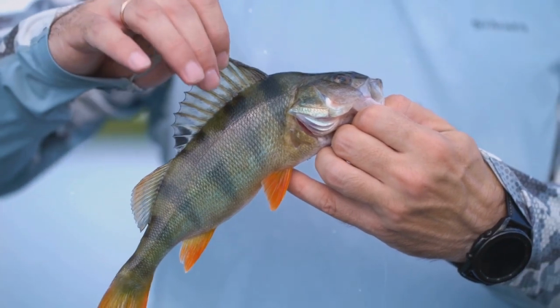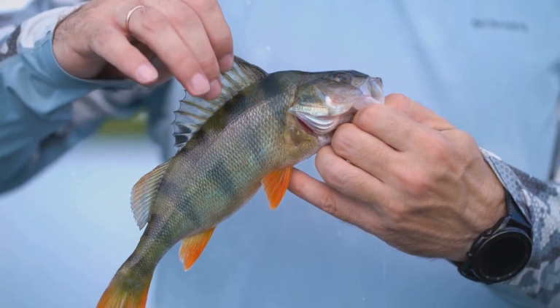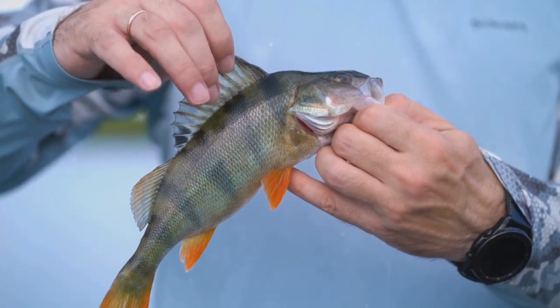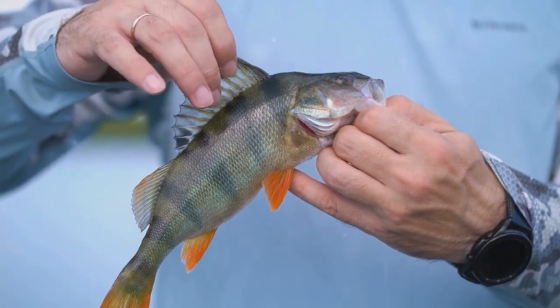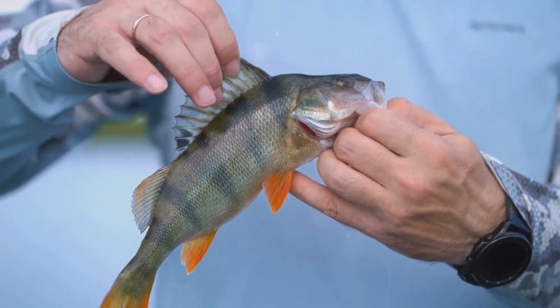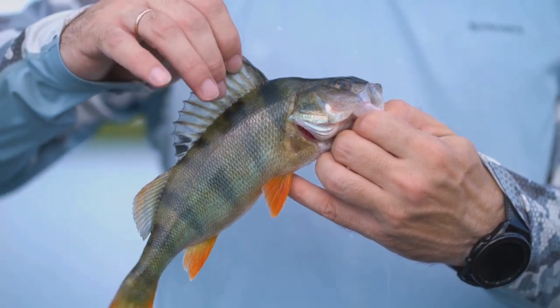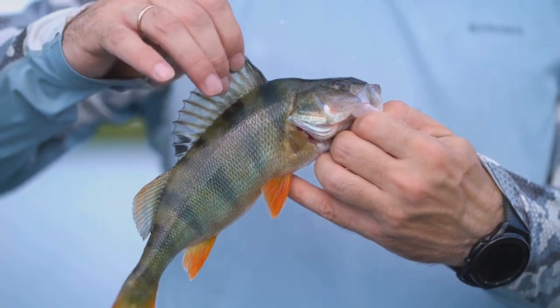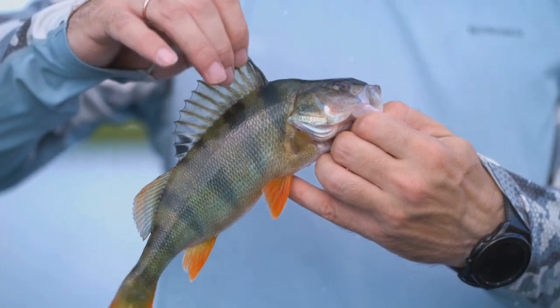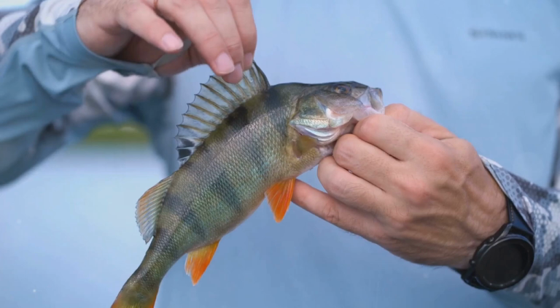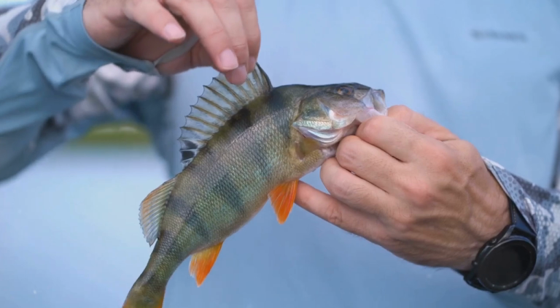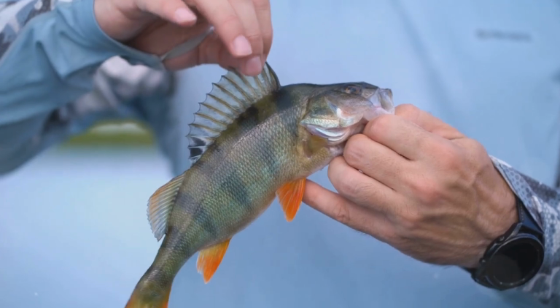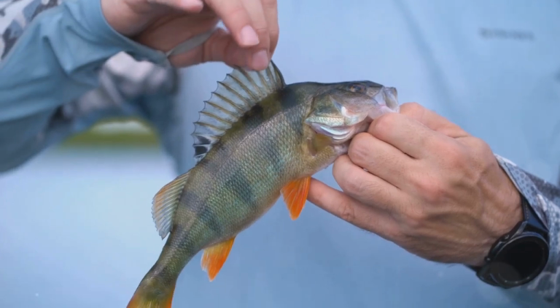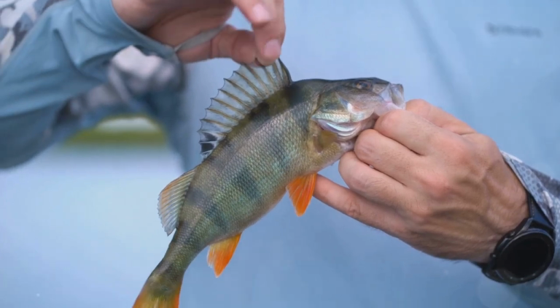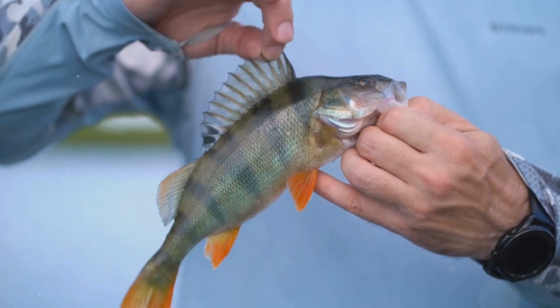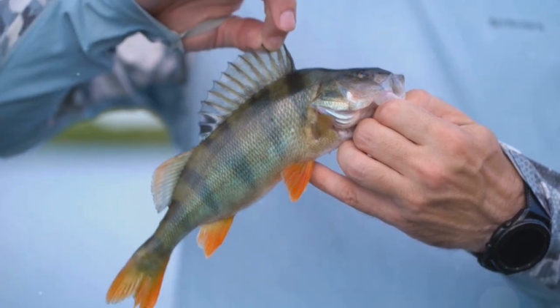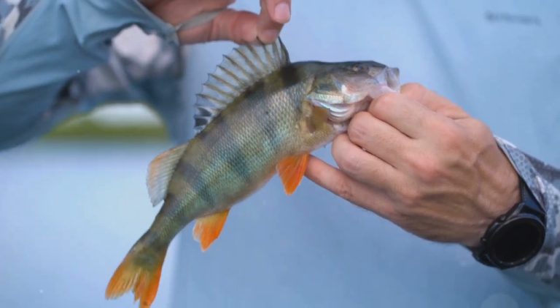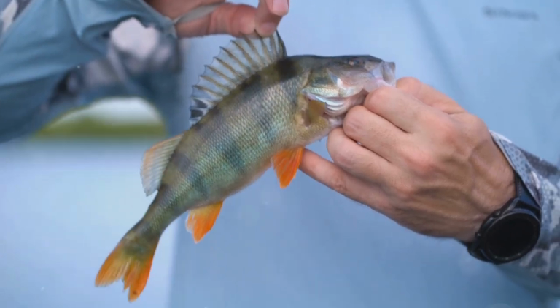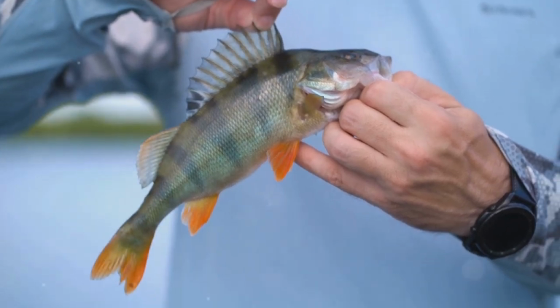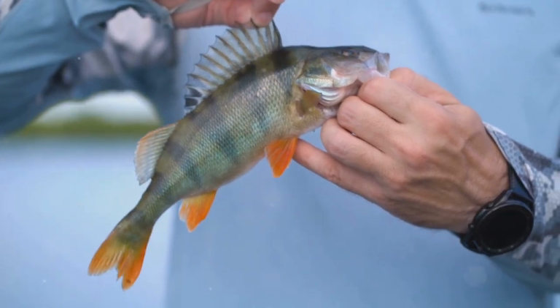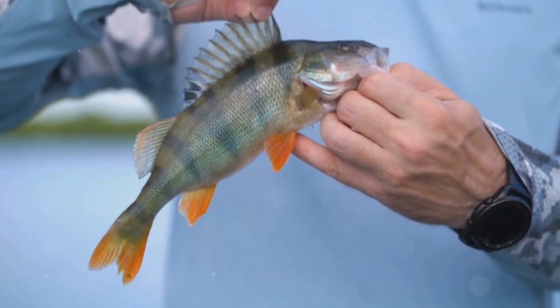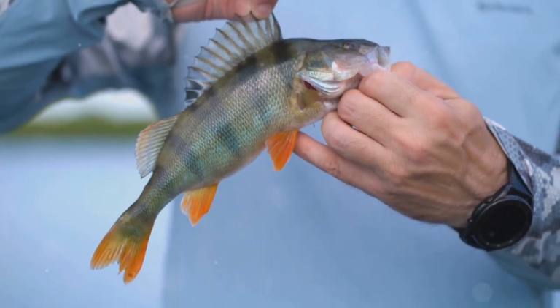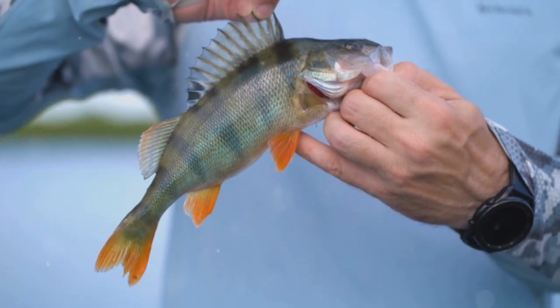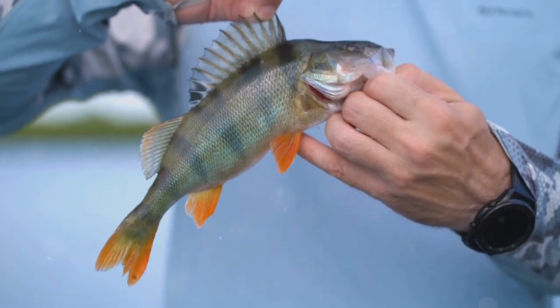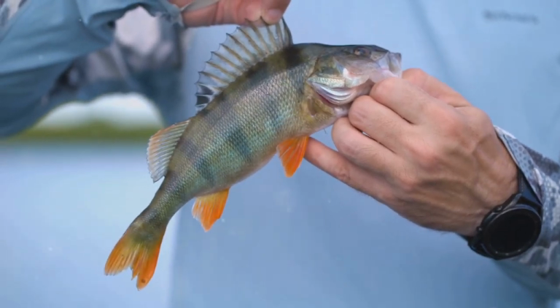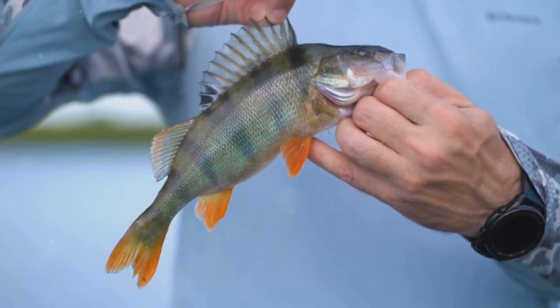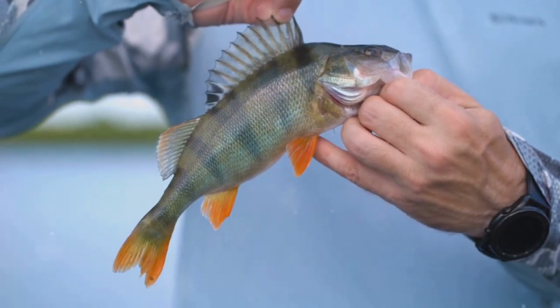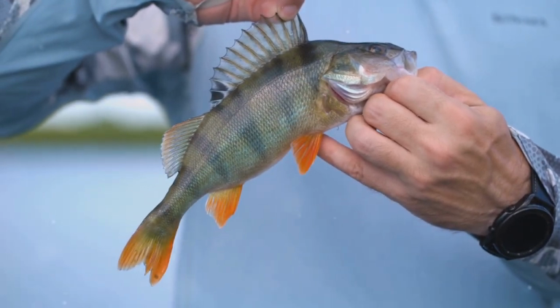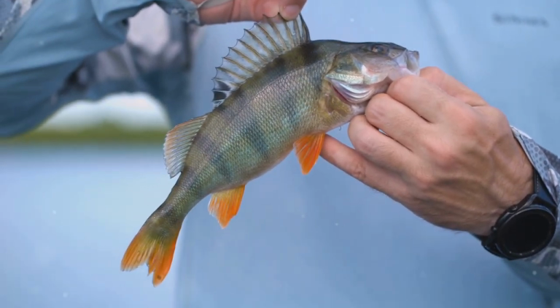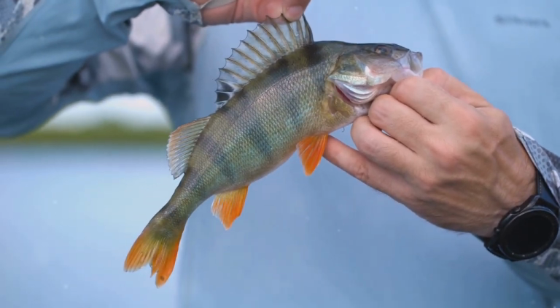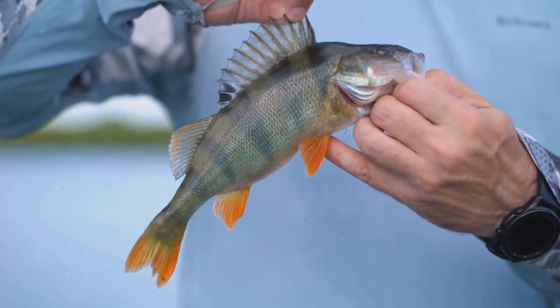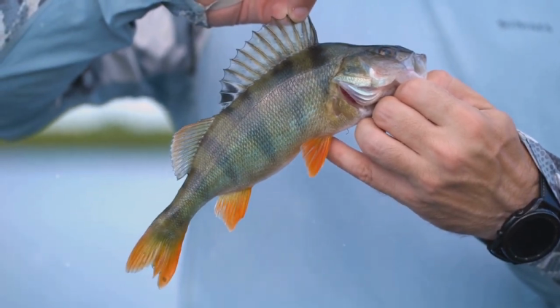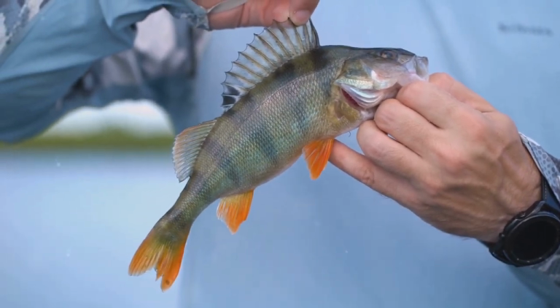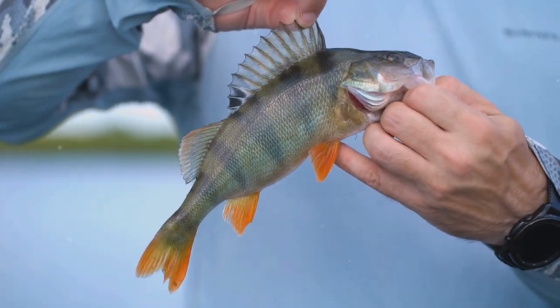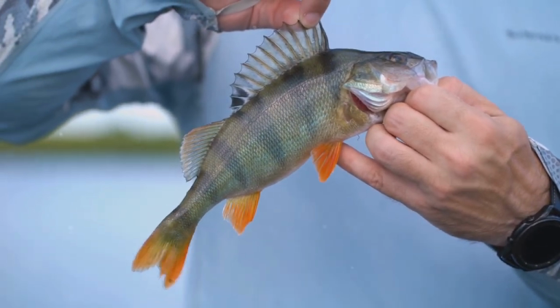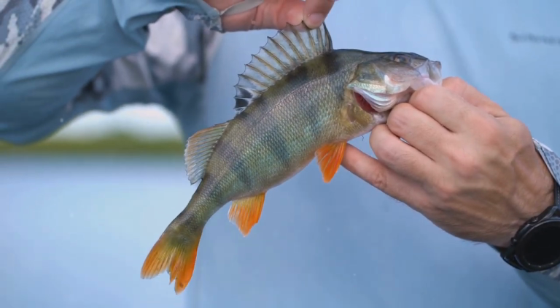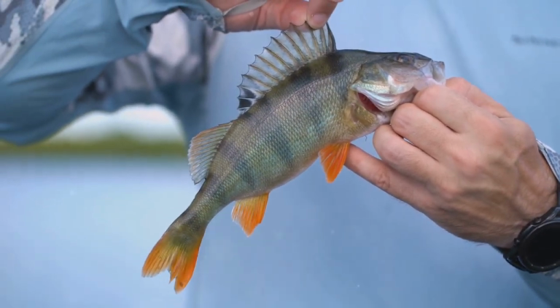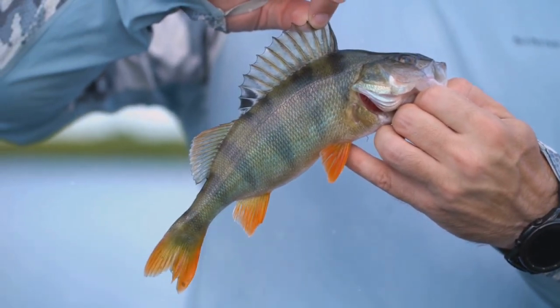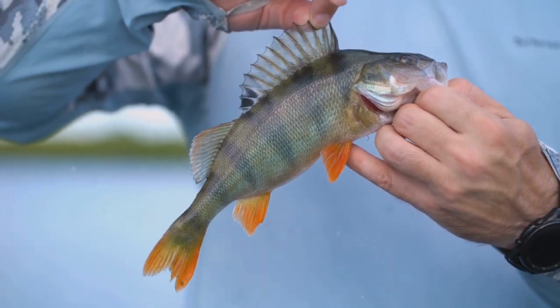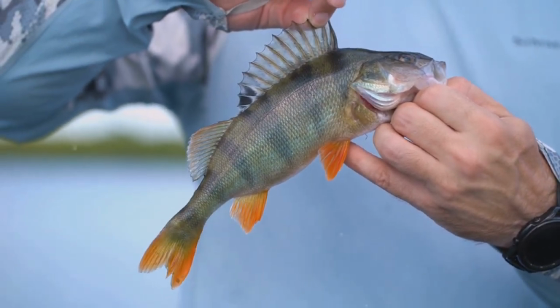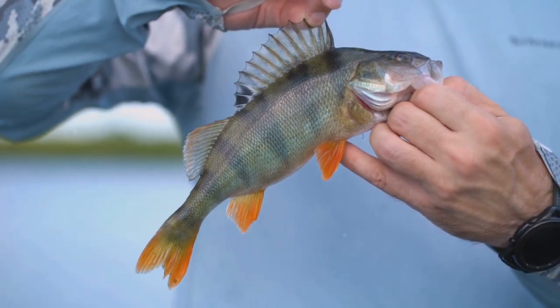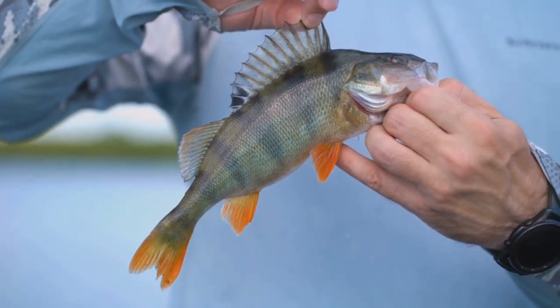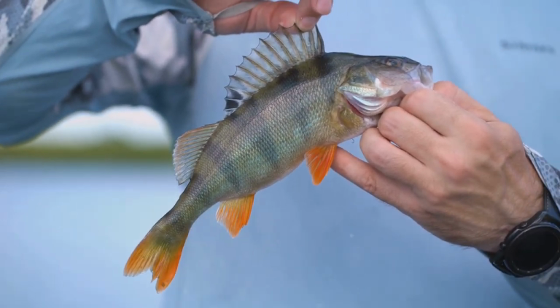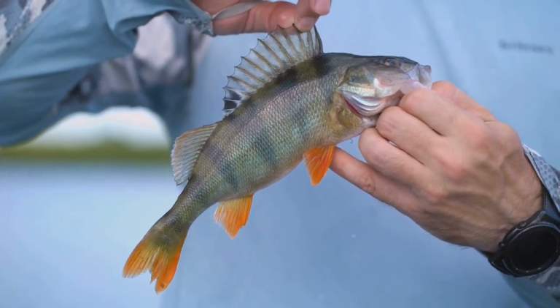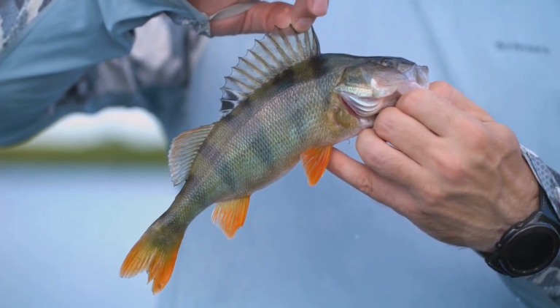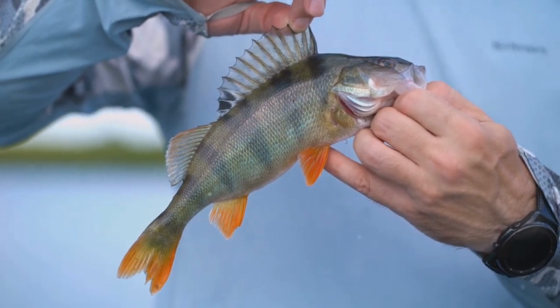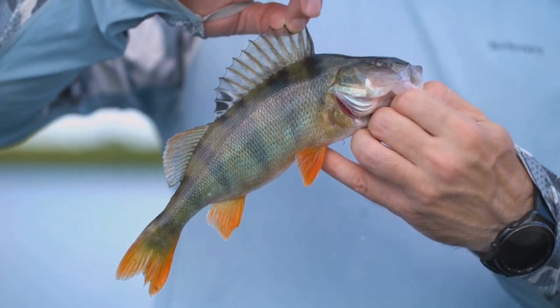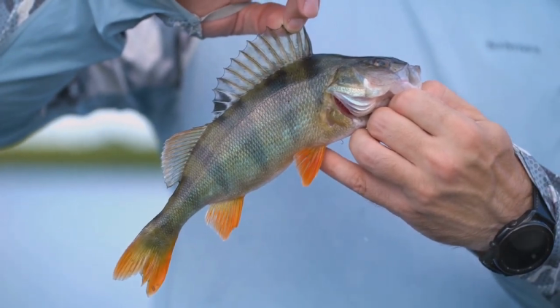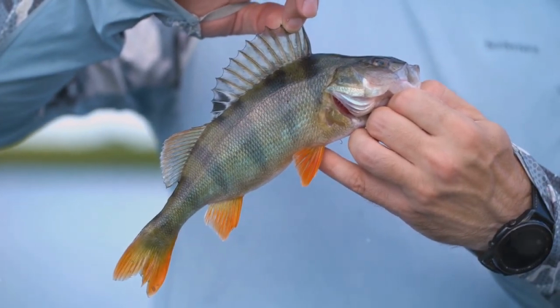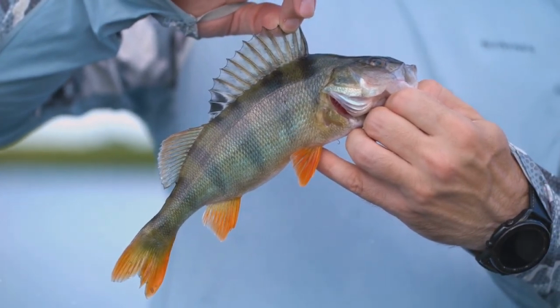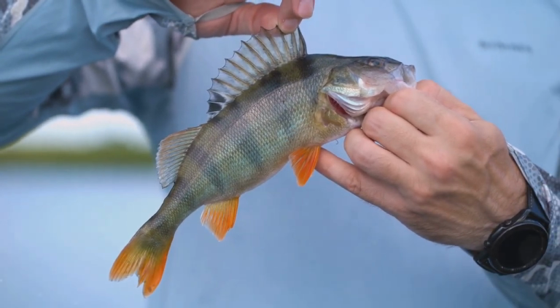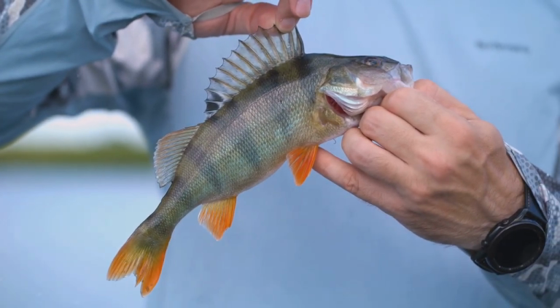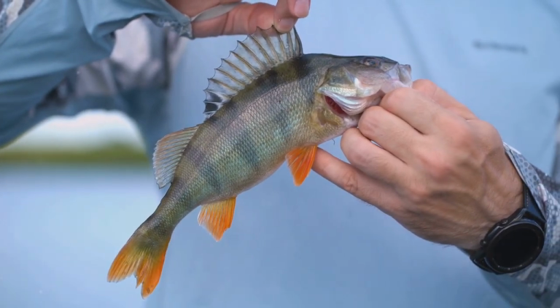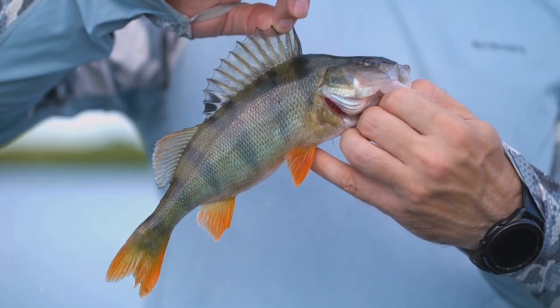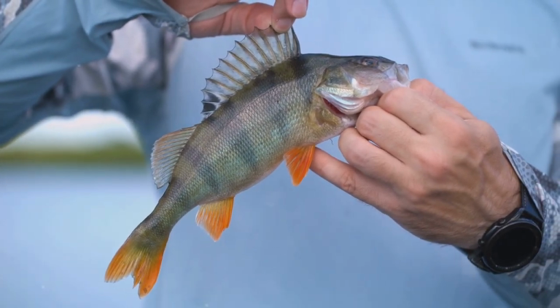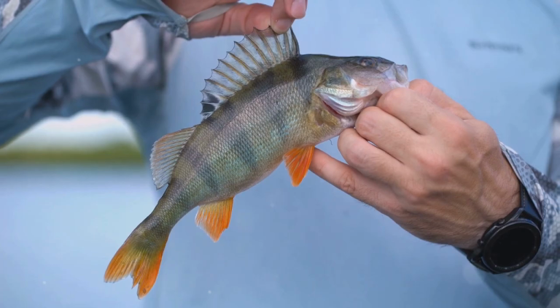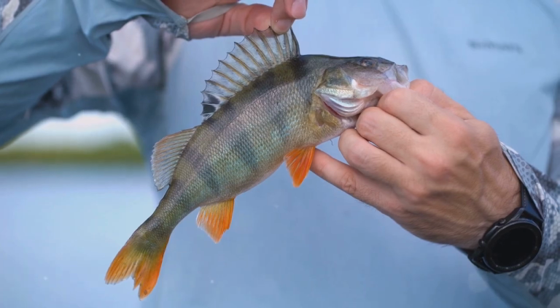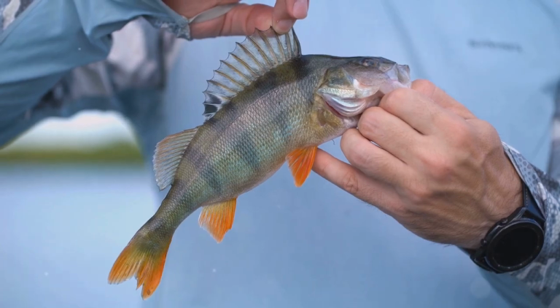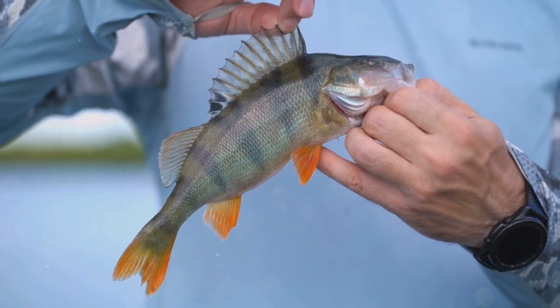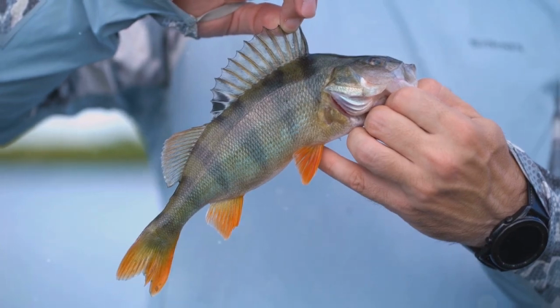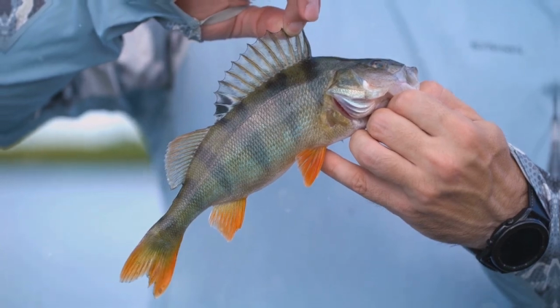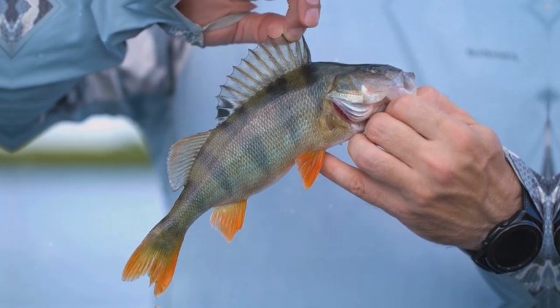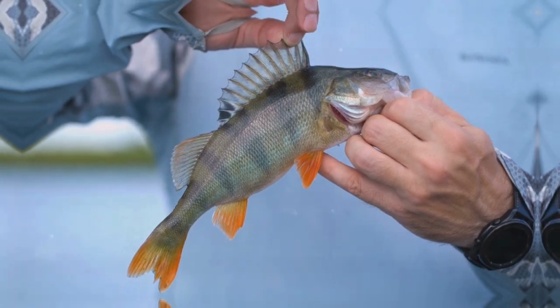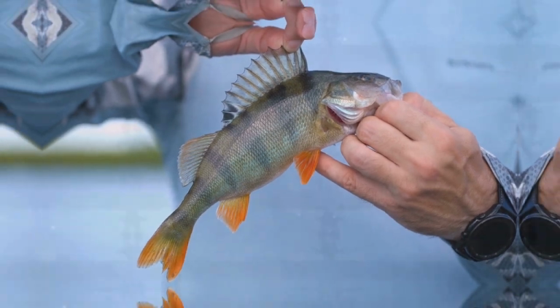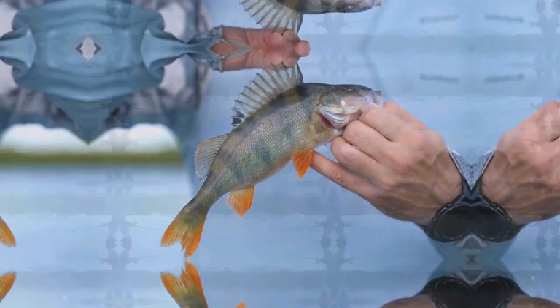So pack your gear, head to the water, and immerse yourself in the tranquility and excitement that this unique fishing destination has to offer.